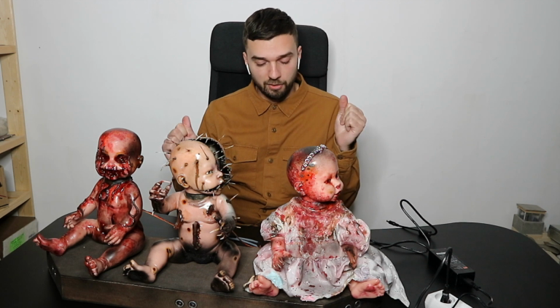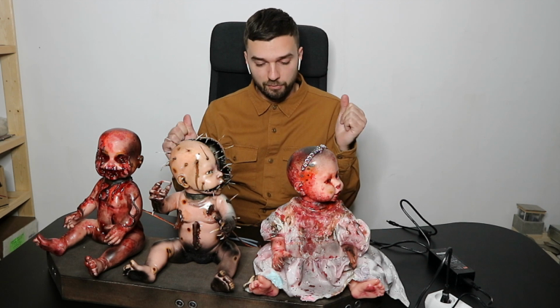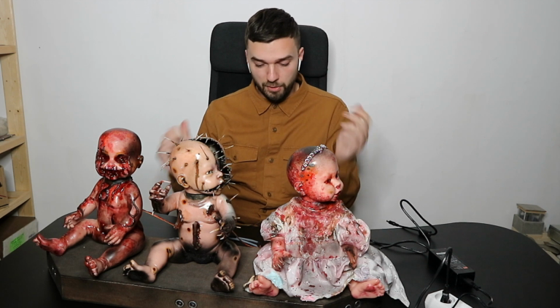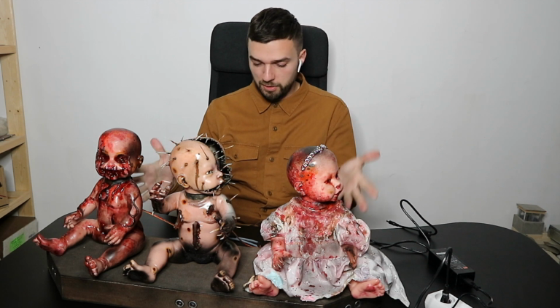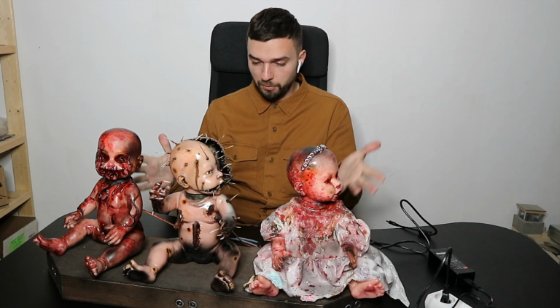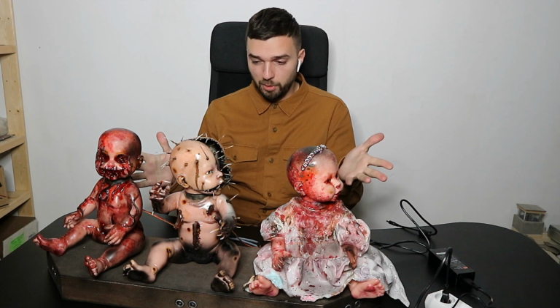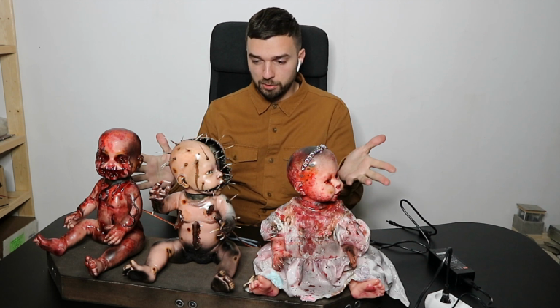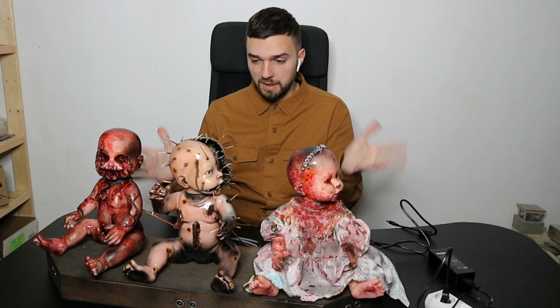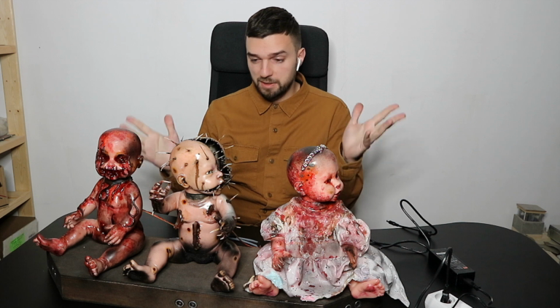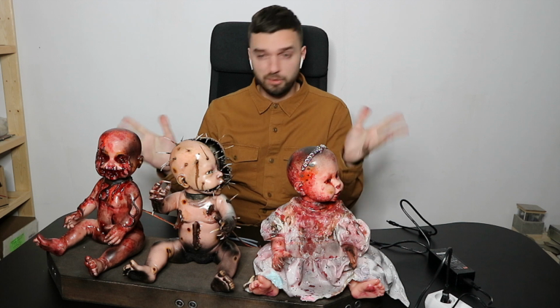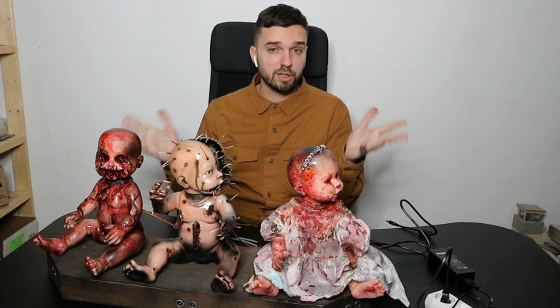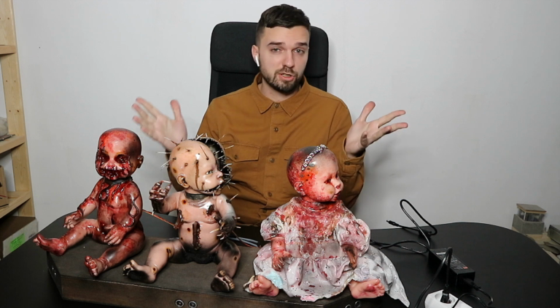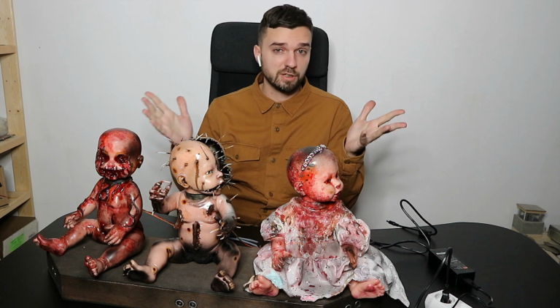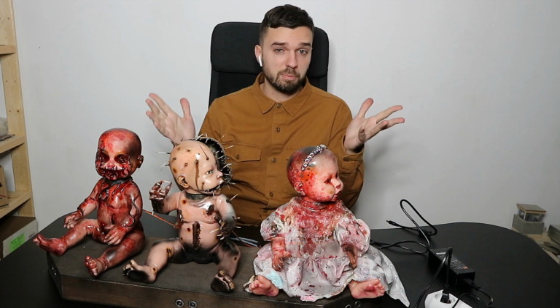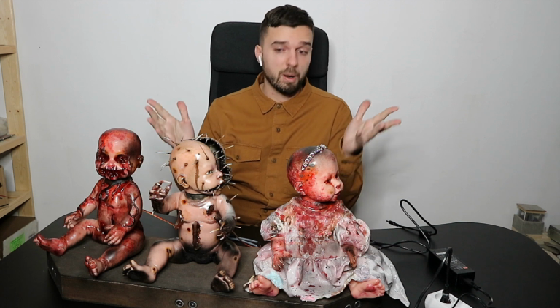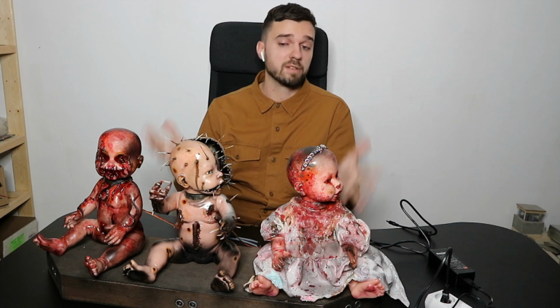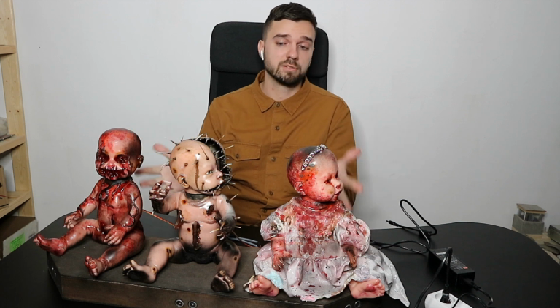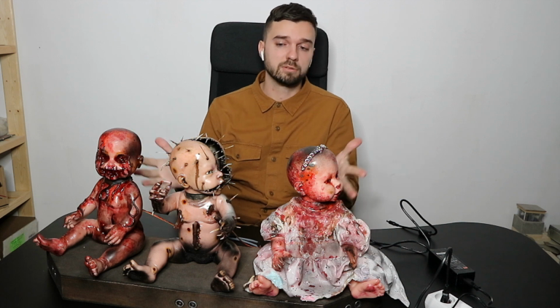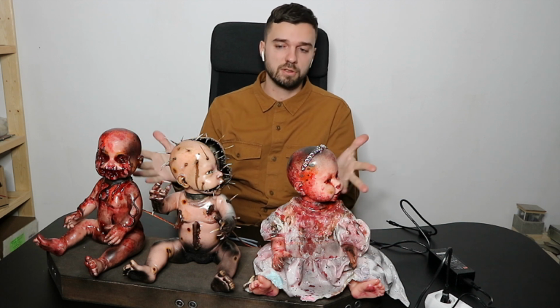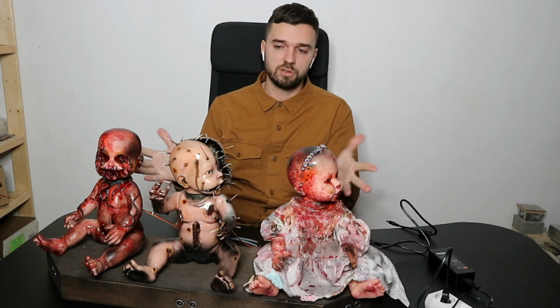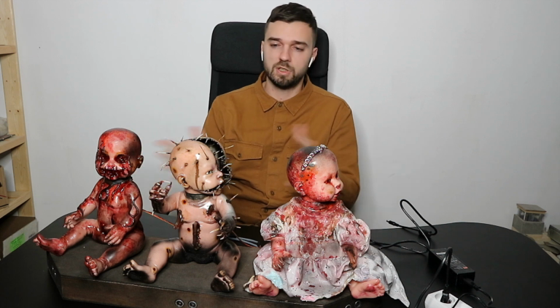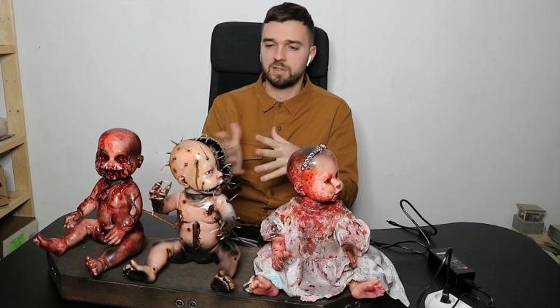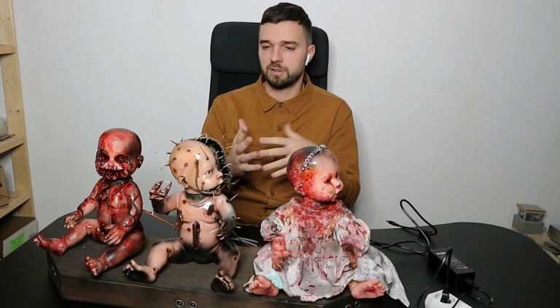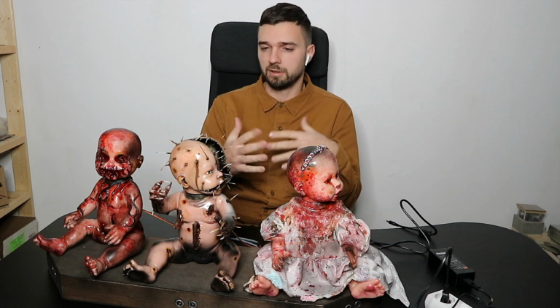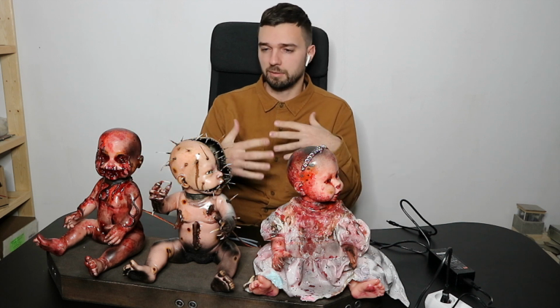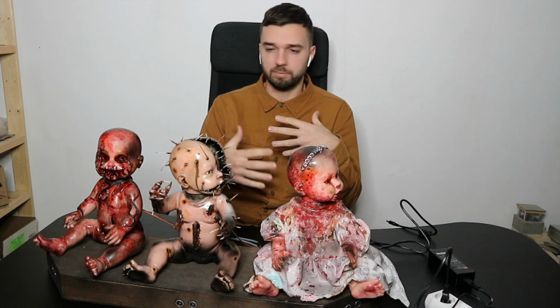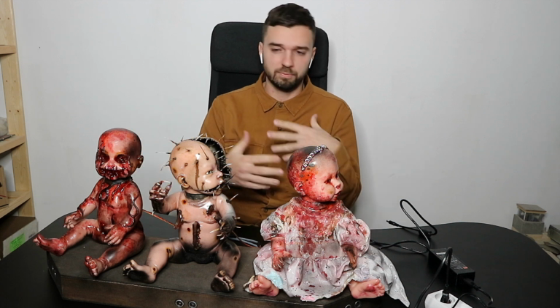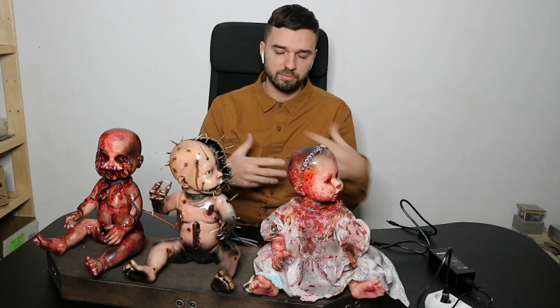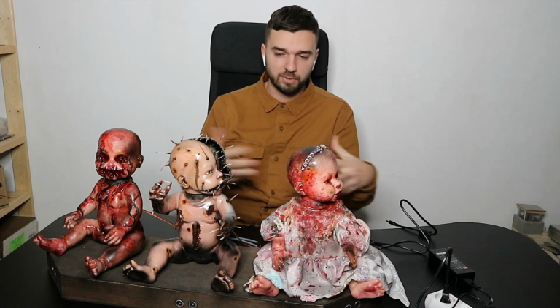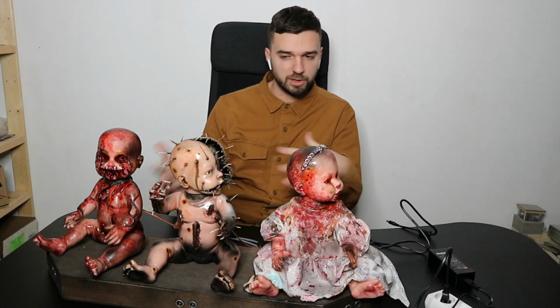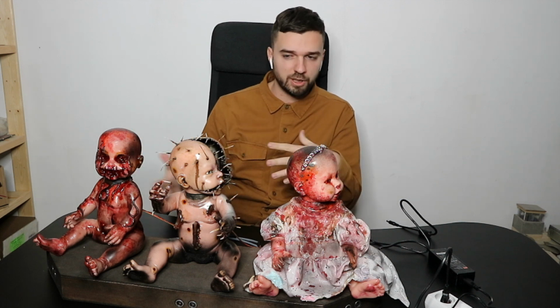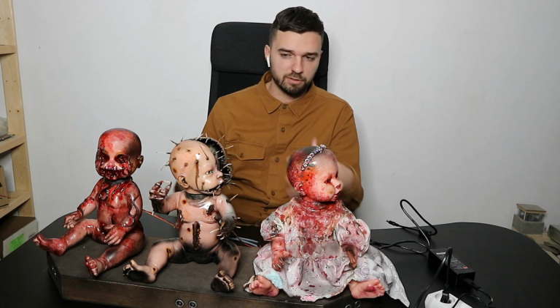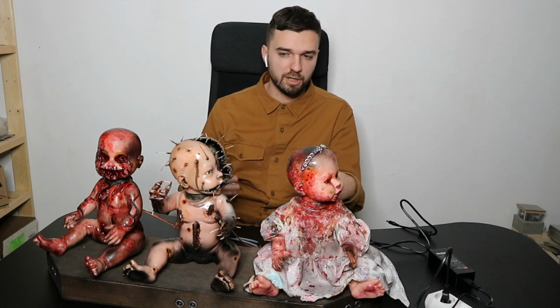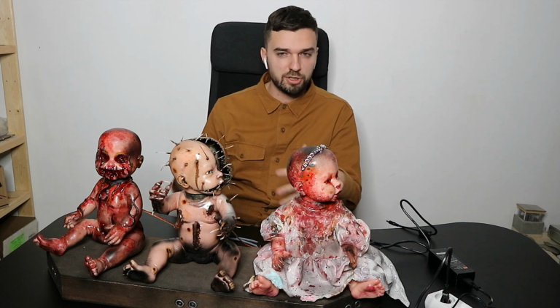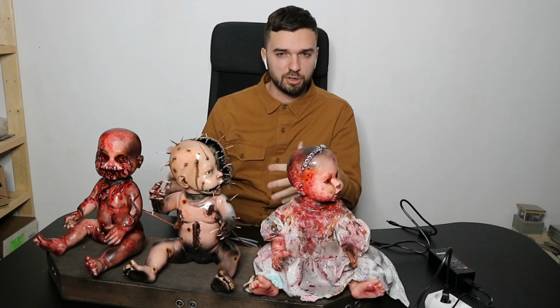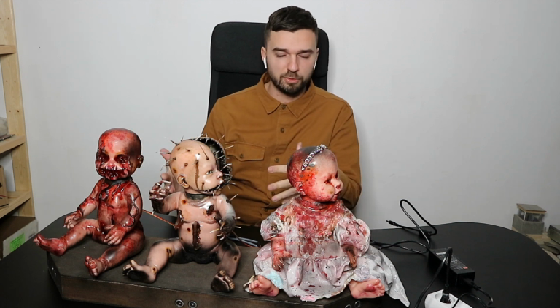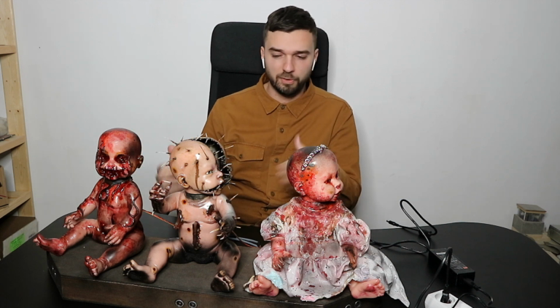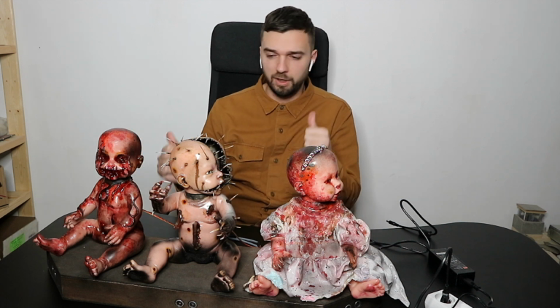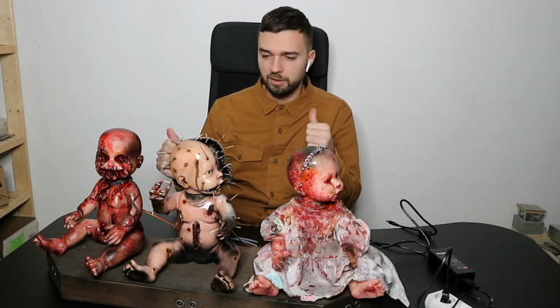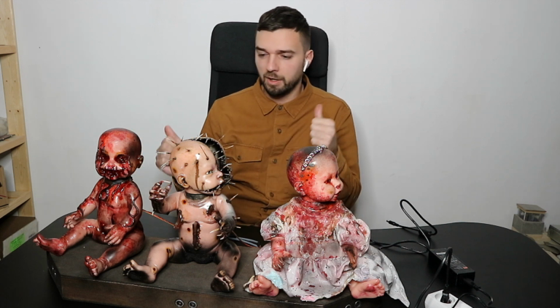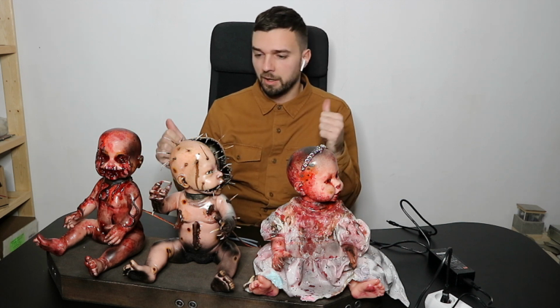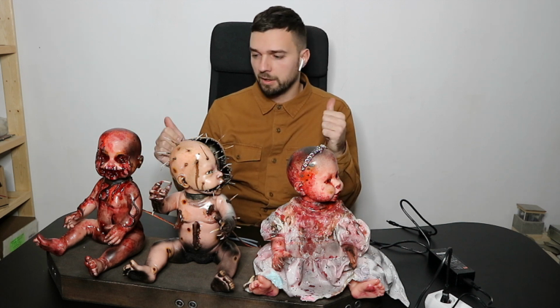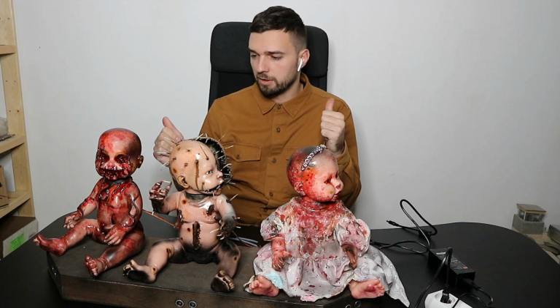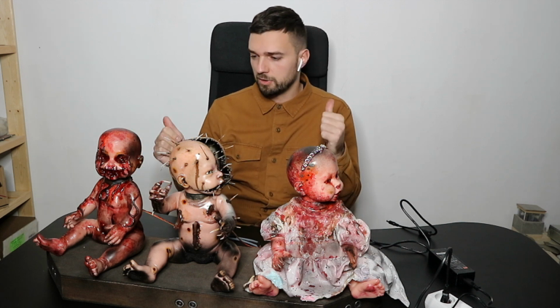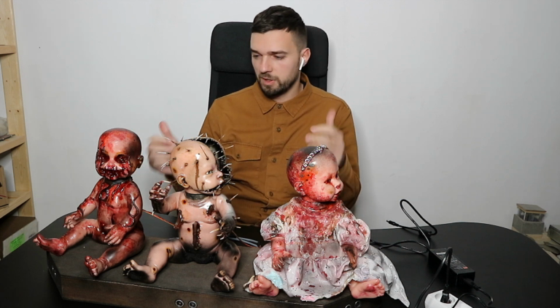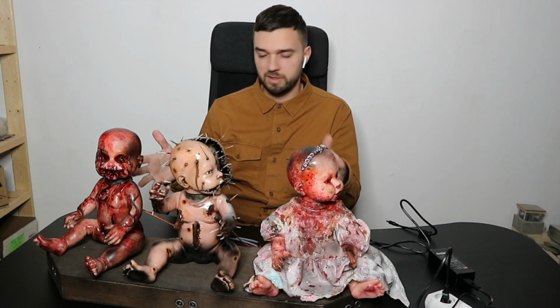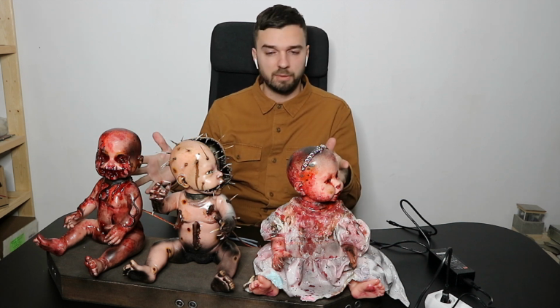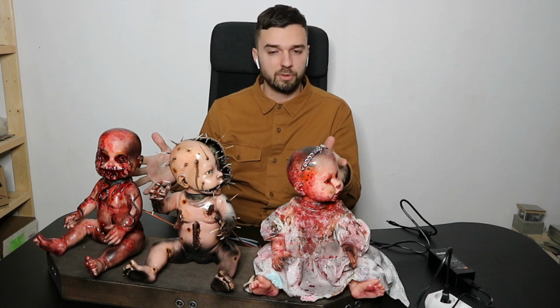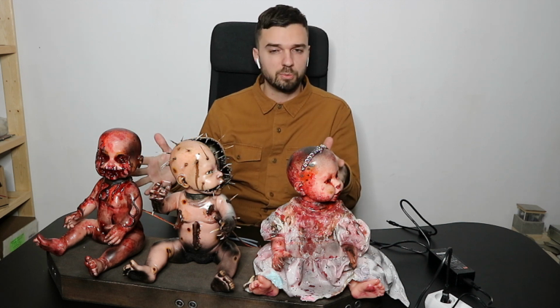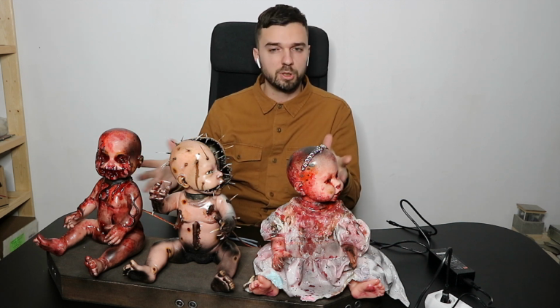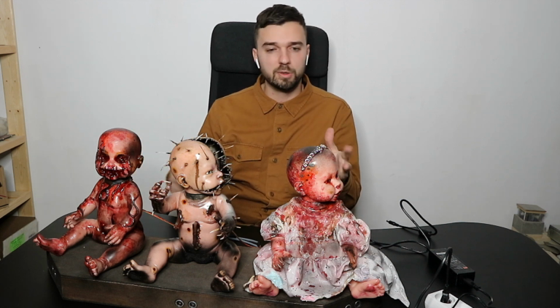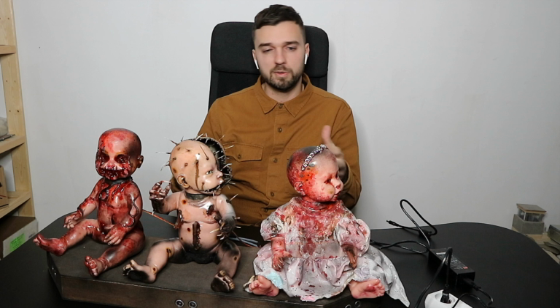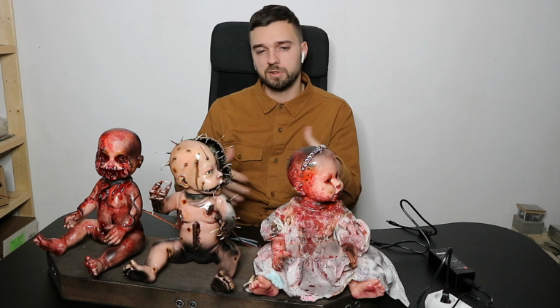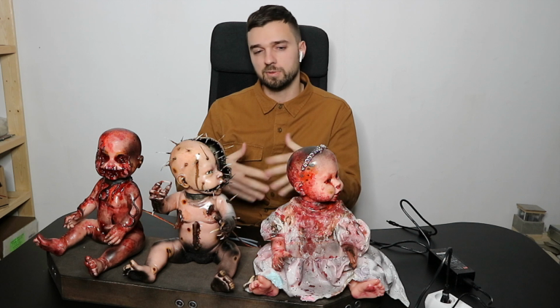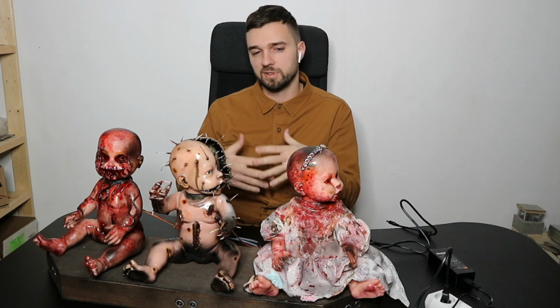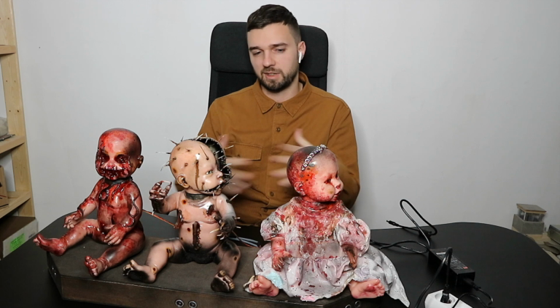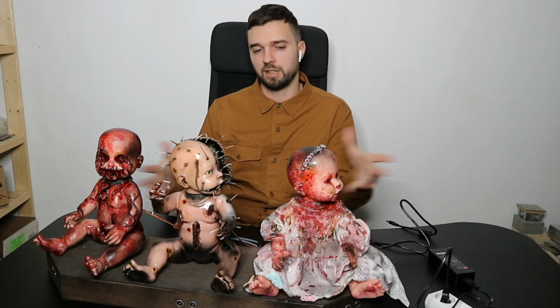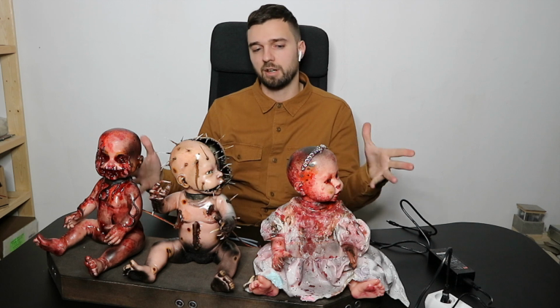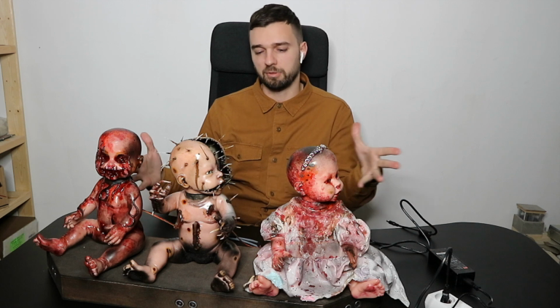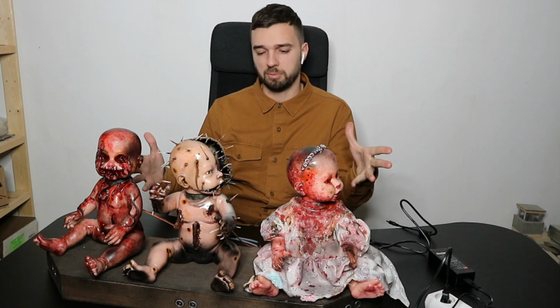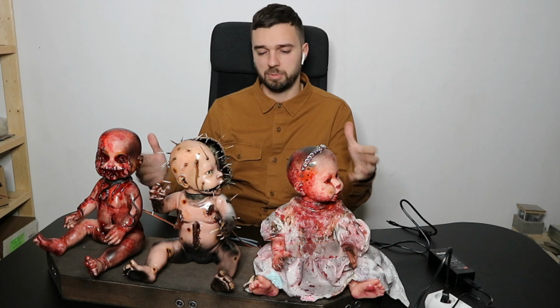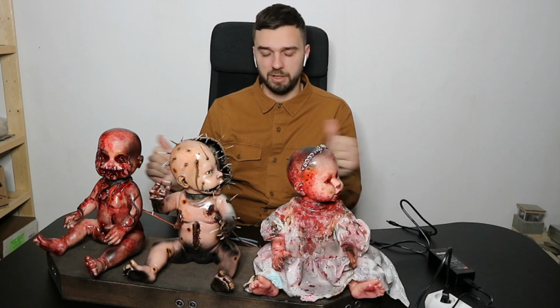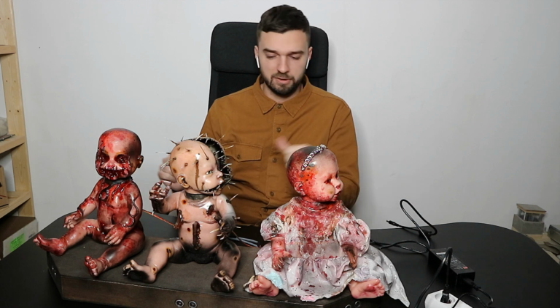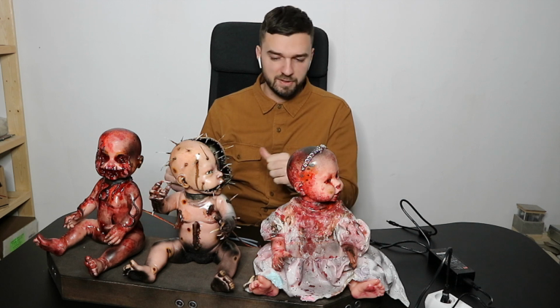First of all, it's not actually a puzzle — it's just a decorational thing, just something we use to scare the players.